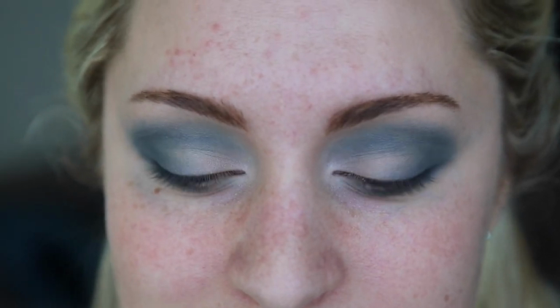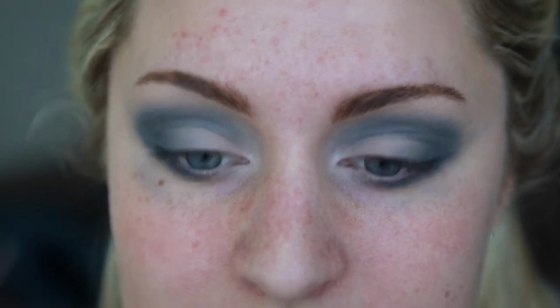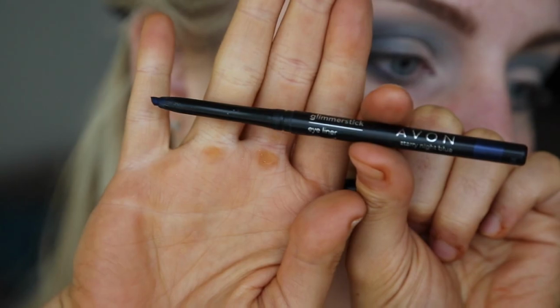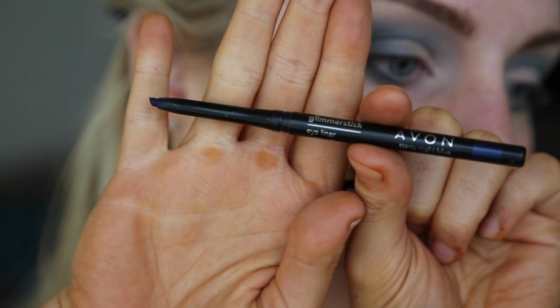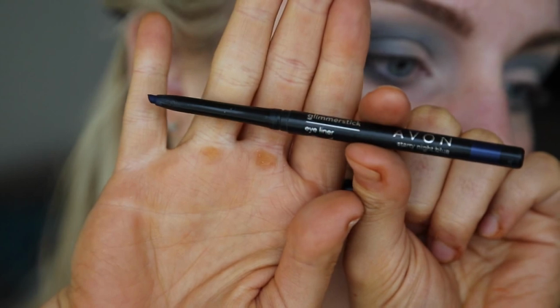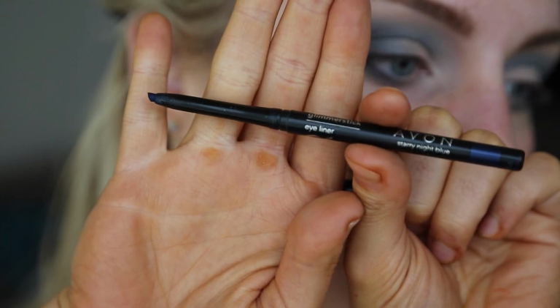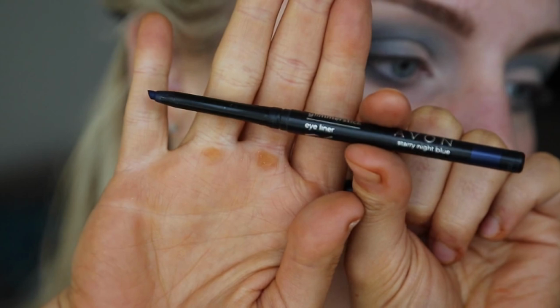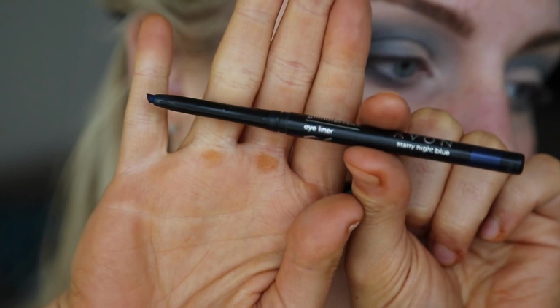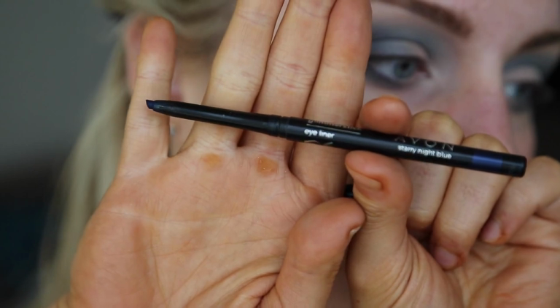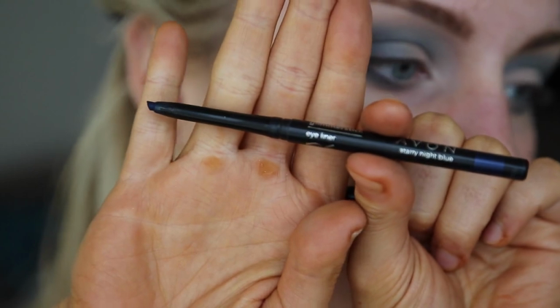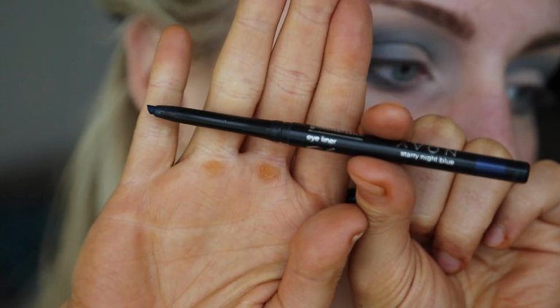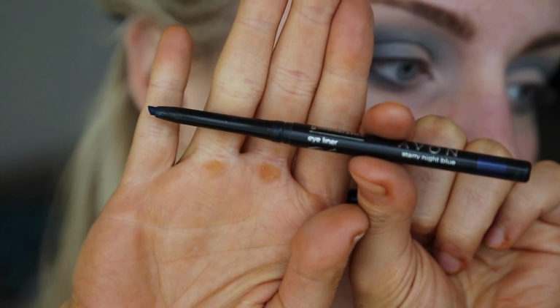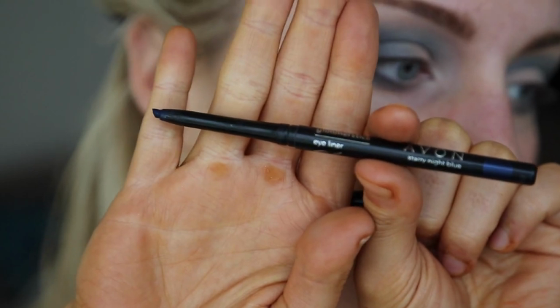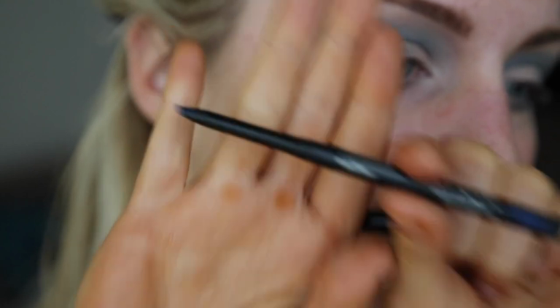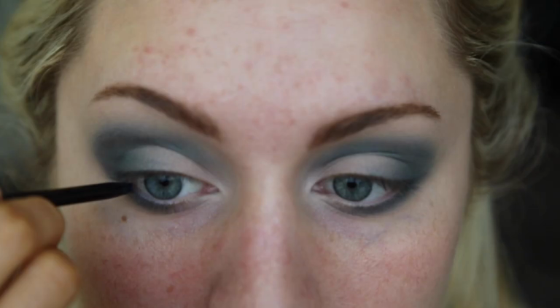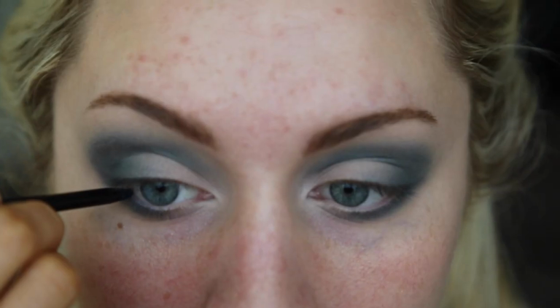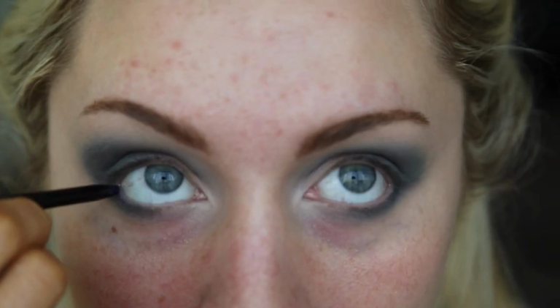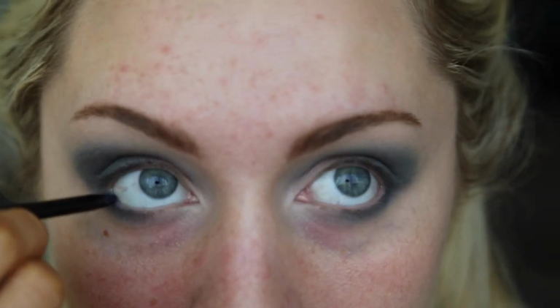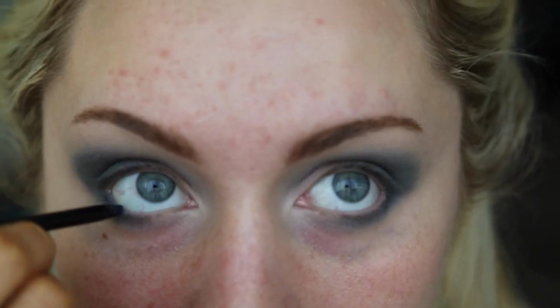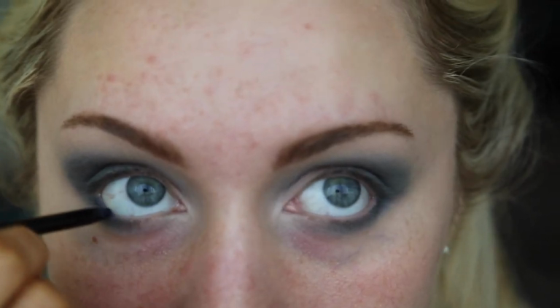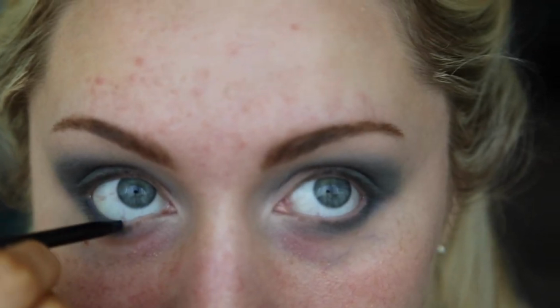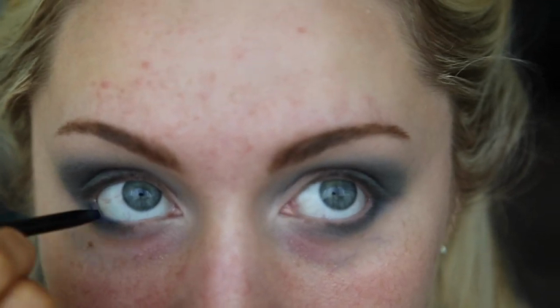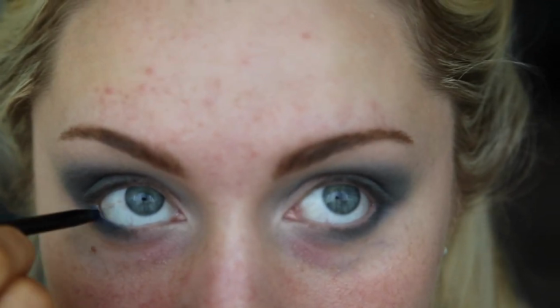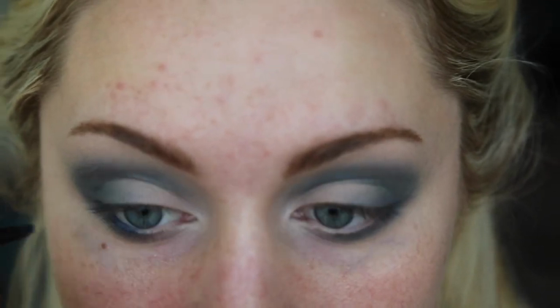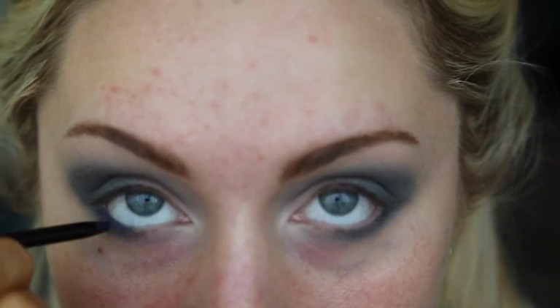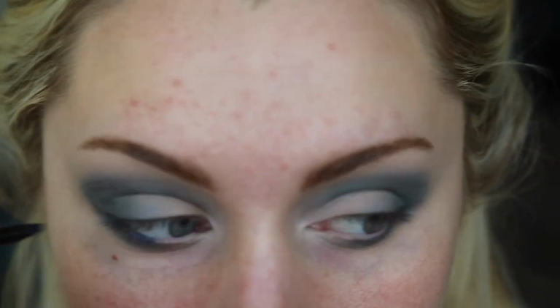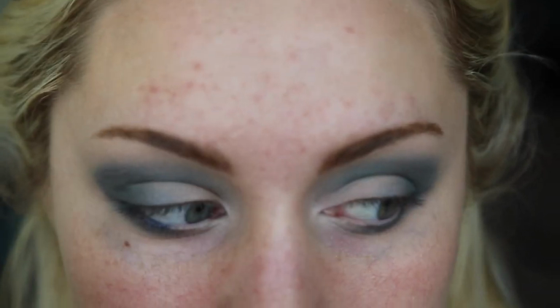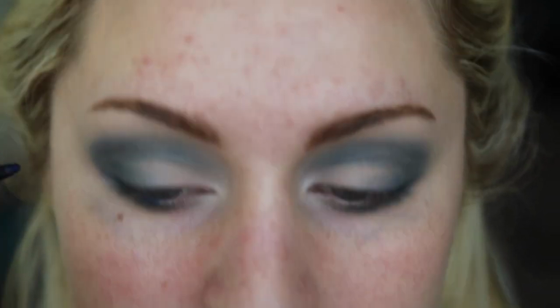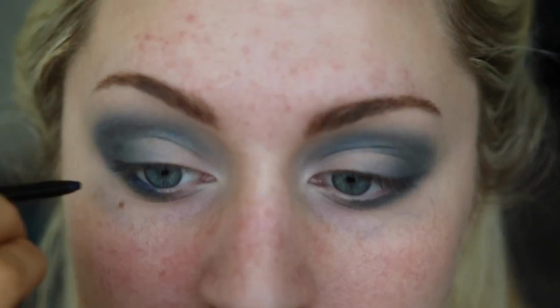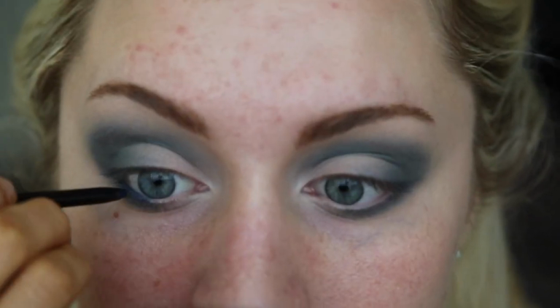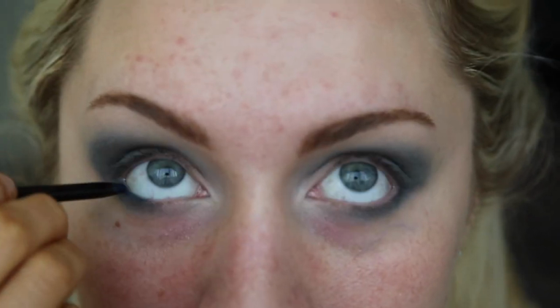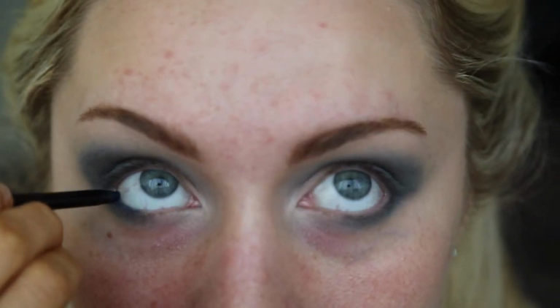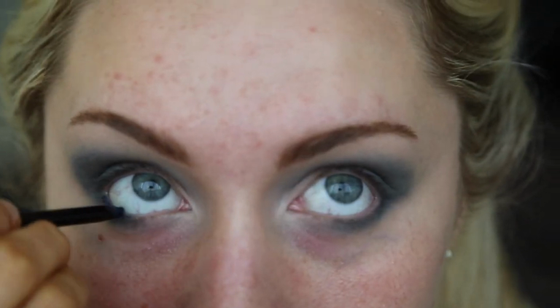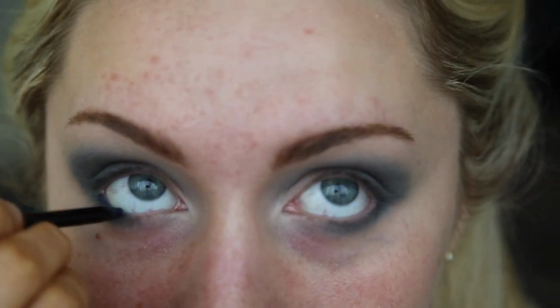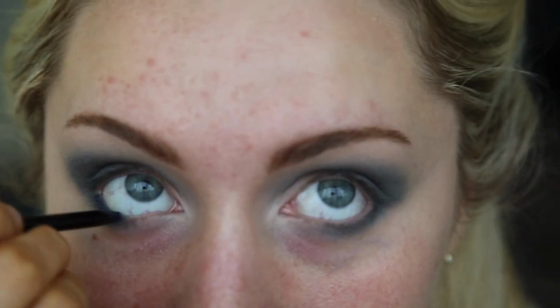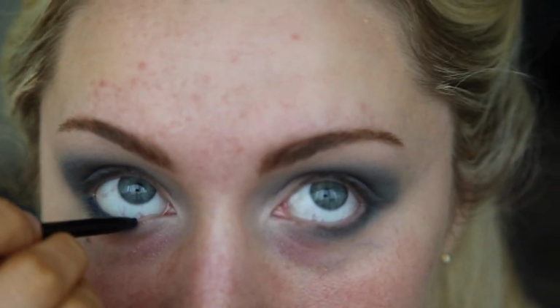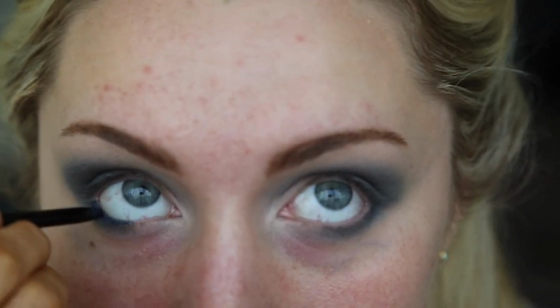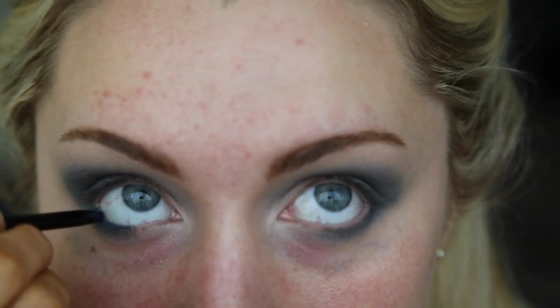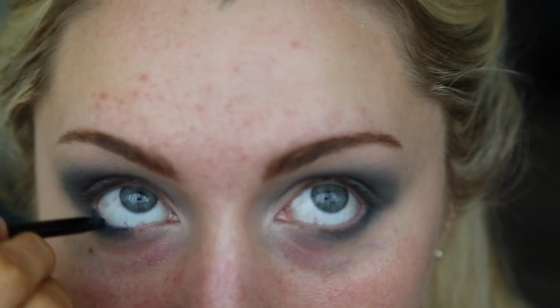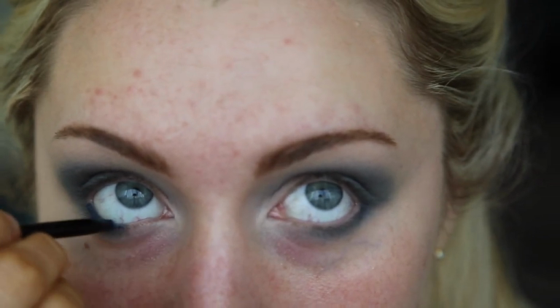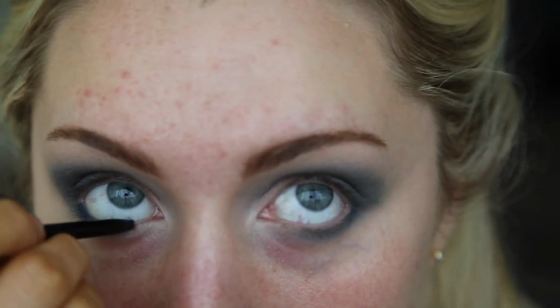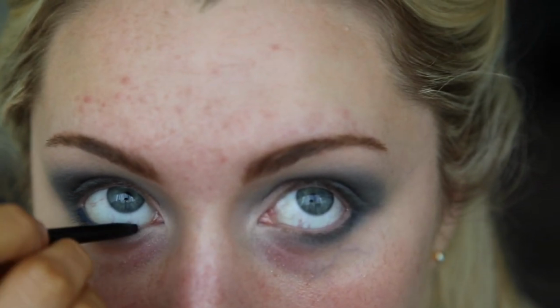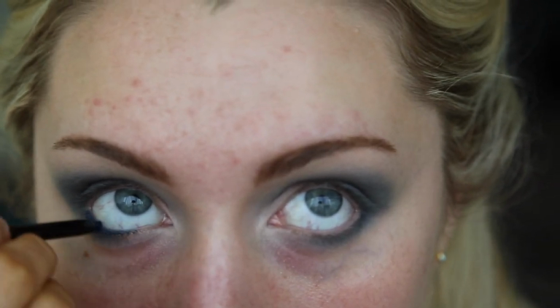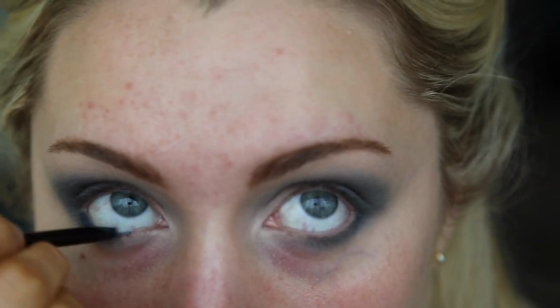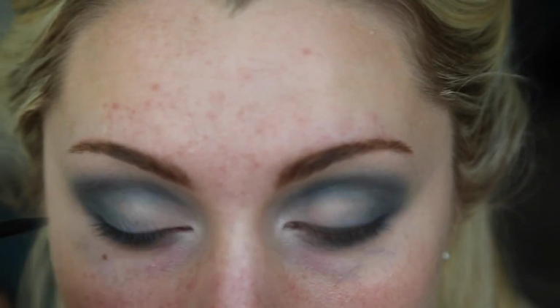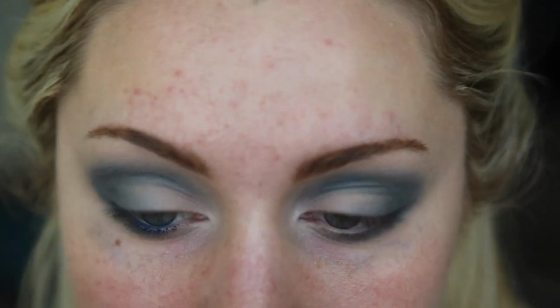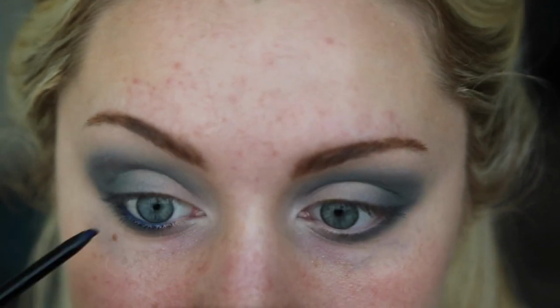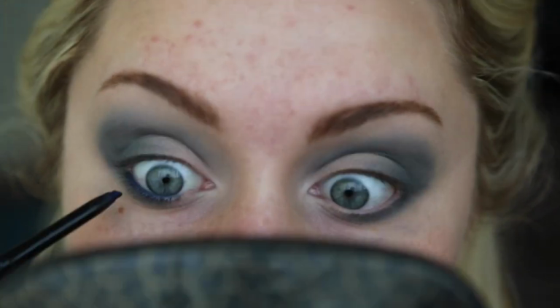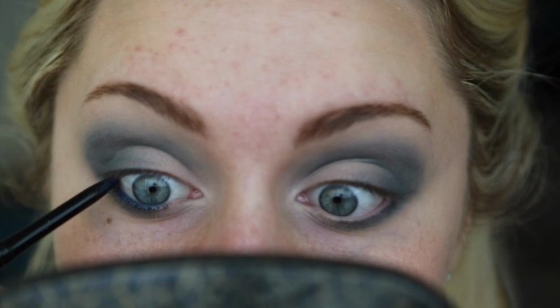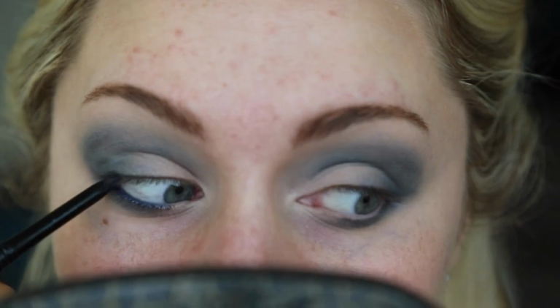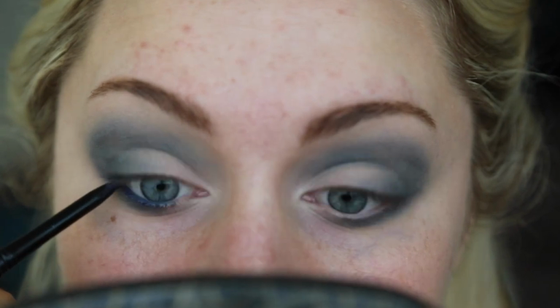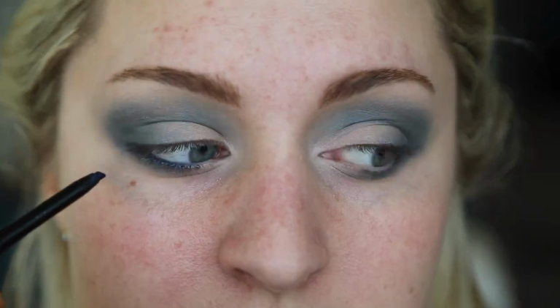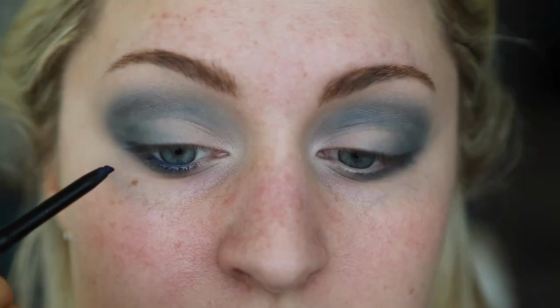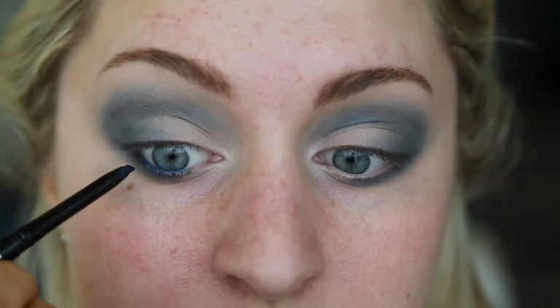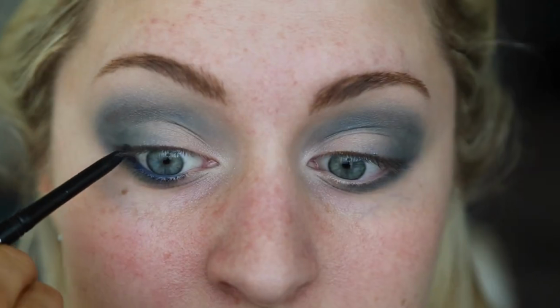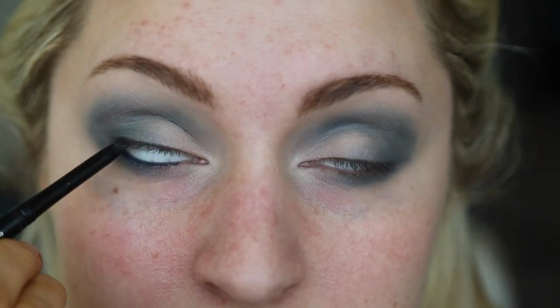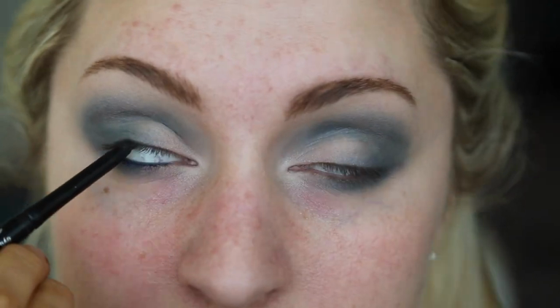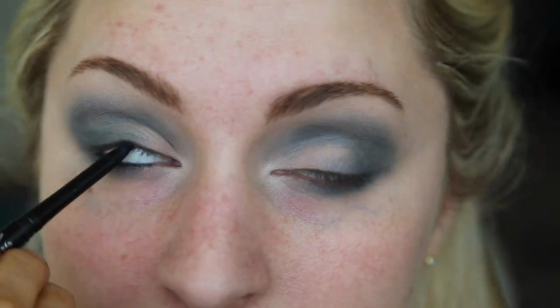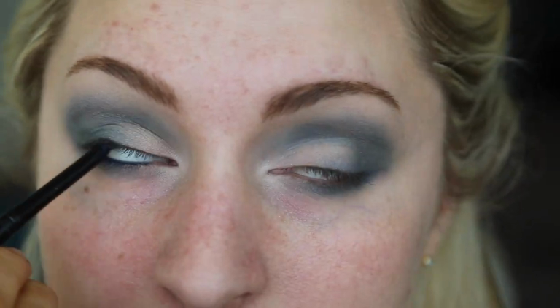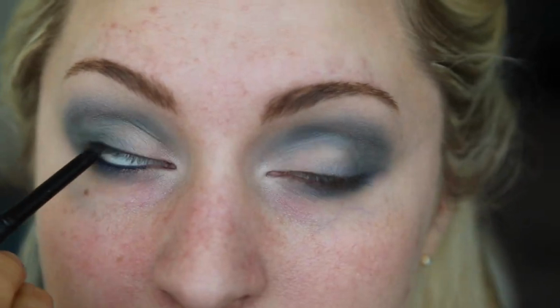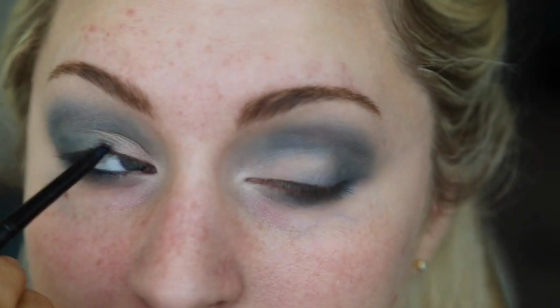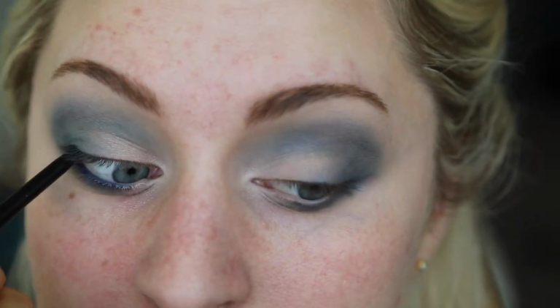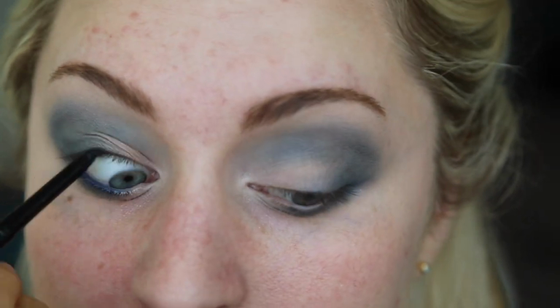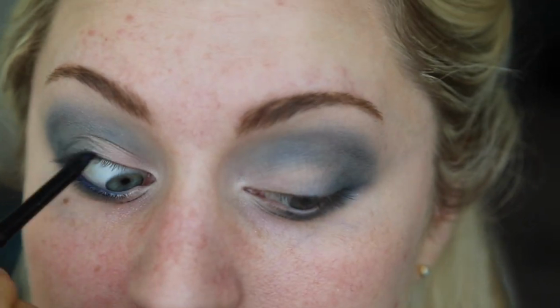I'm using a Glimmer Stick Liner by Avon in the color Starry Night Blue and I'm just applying this to my waterline and my tight line.